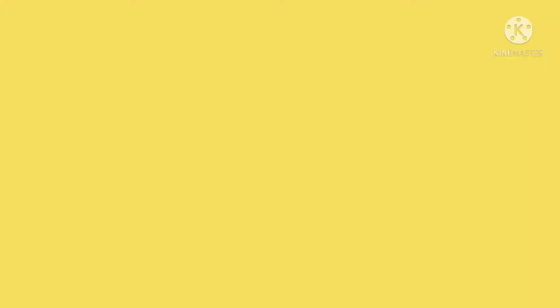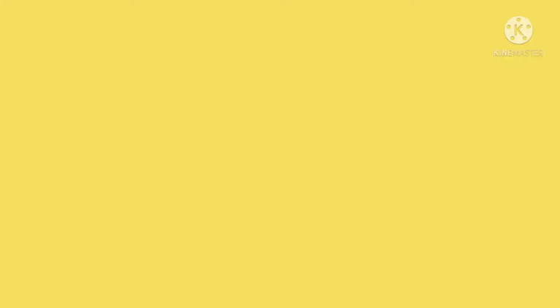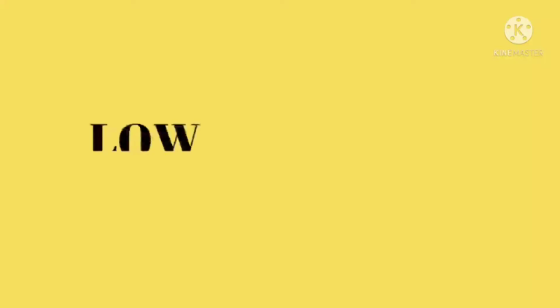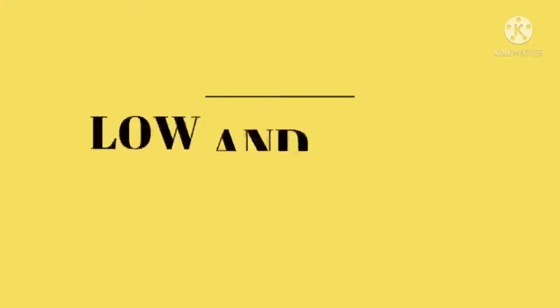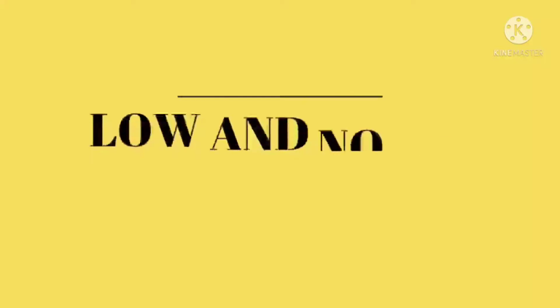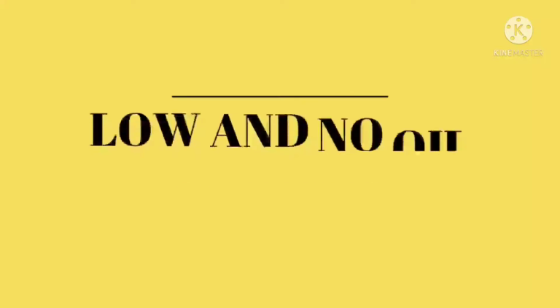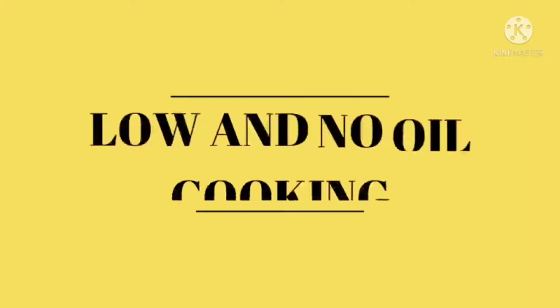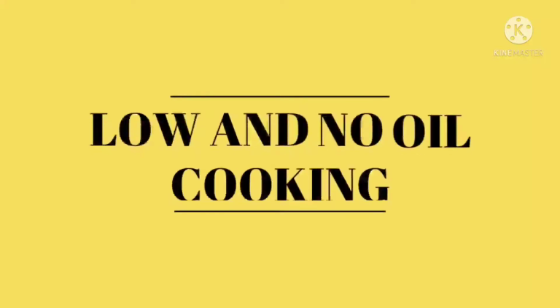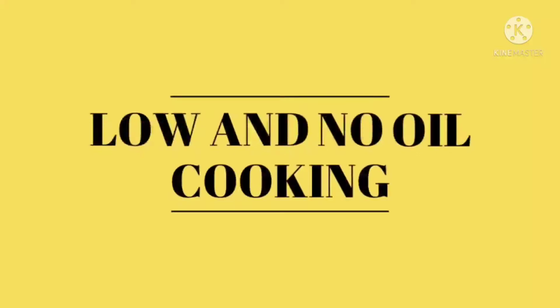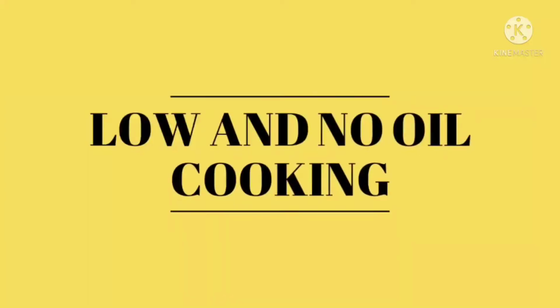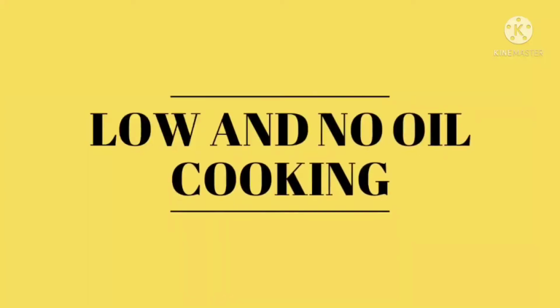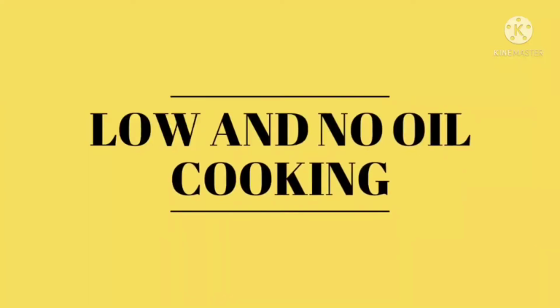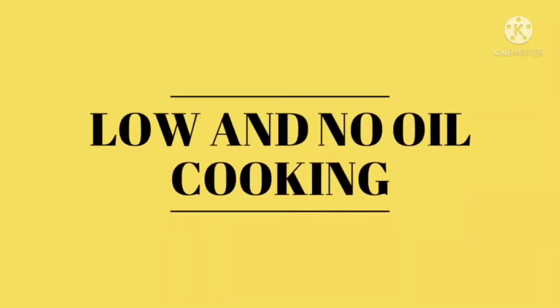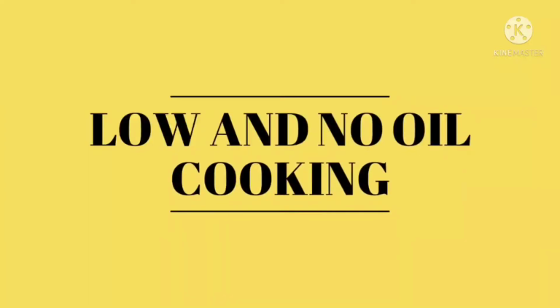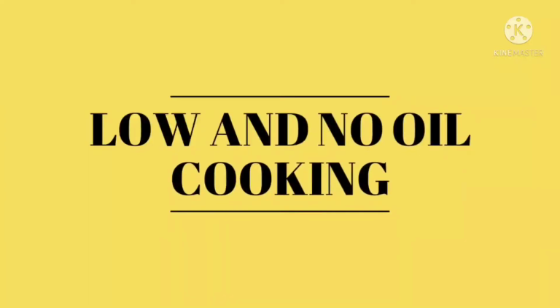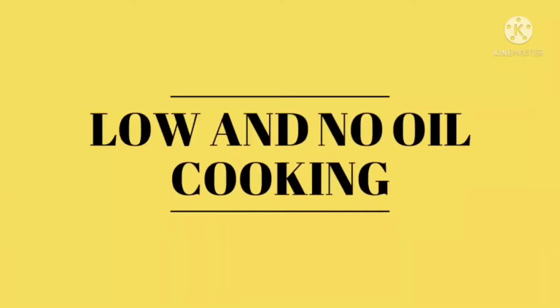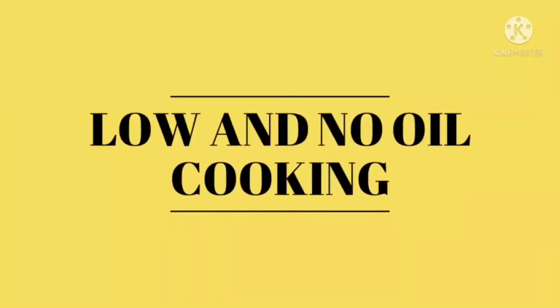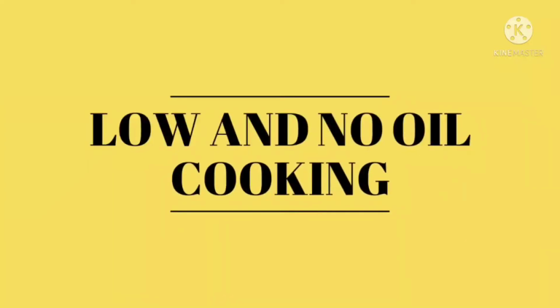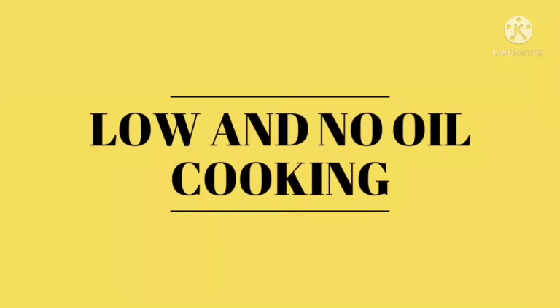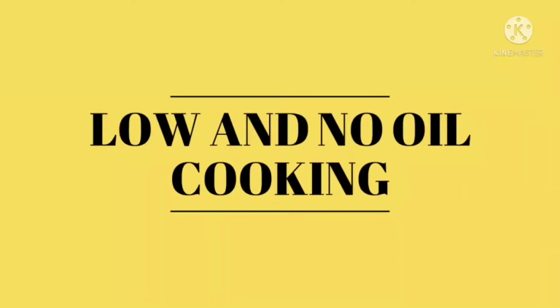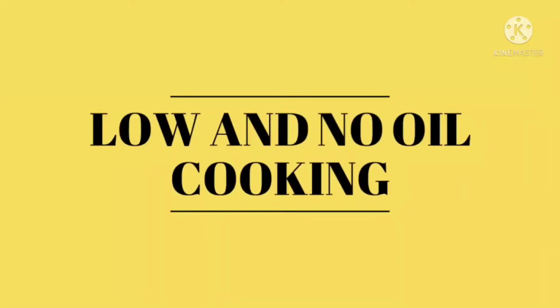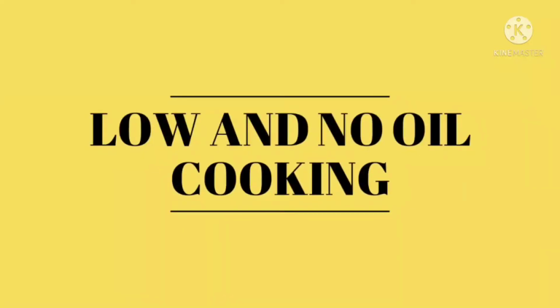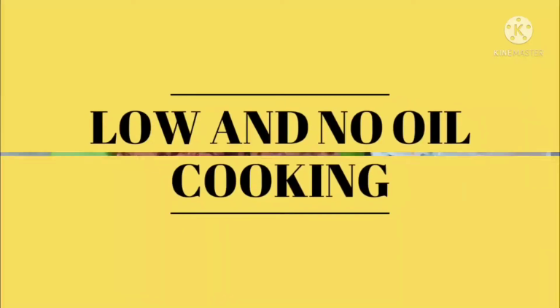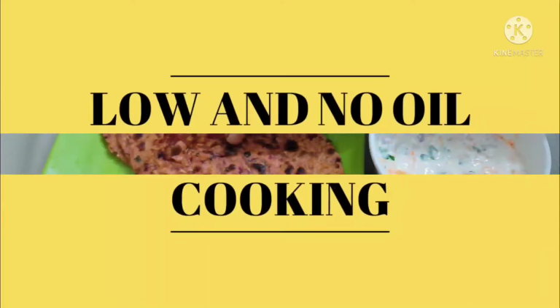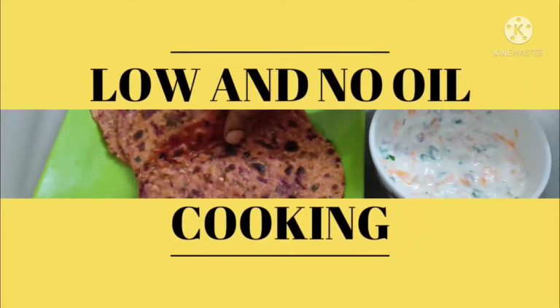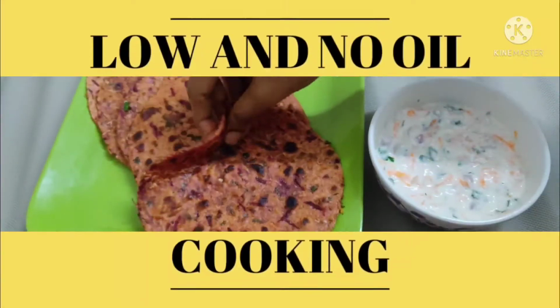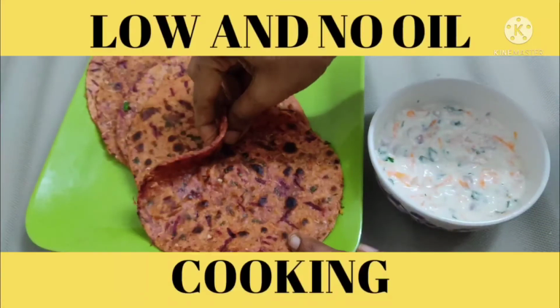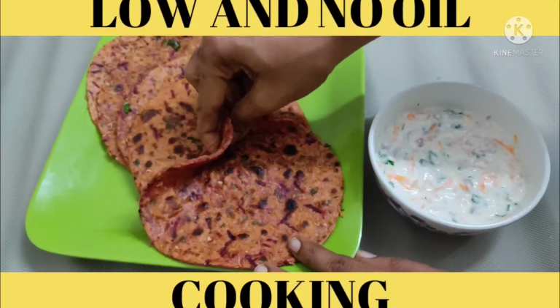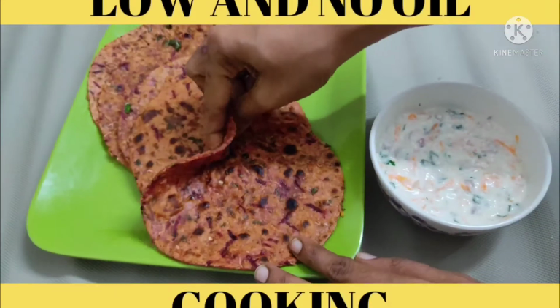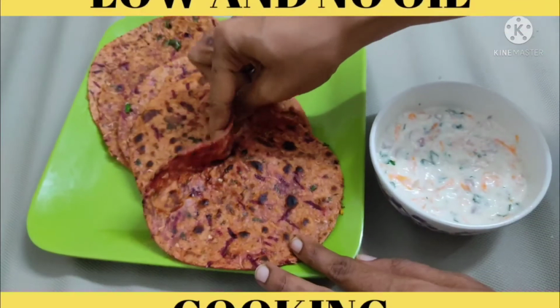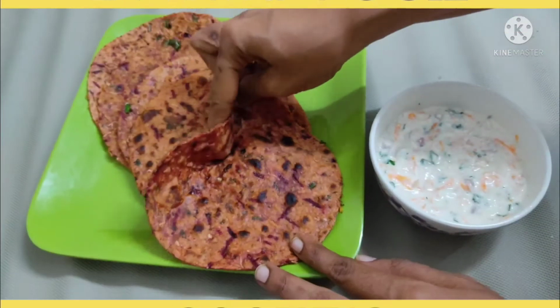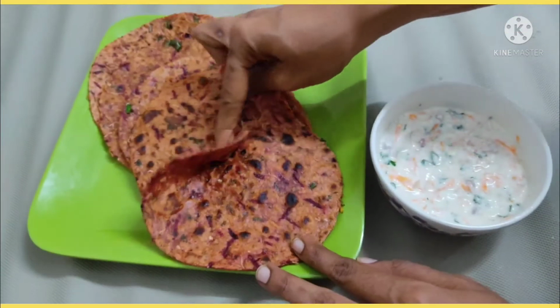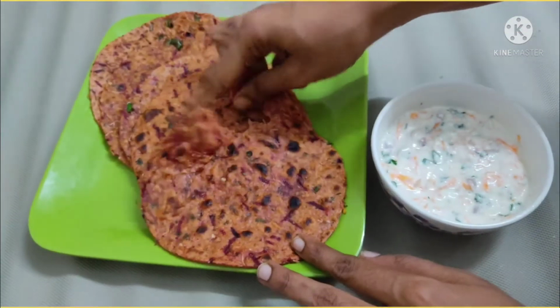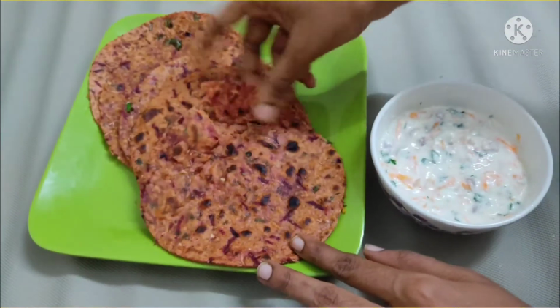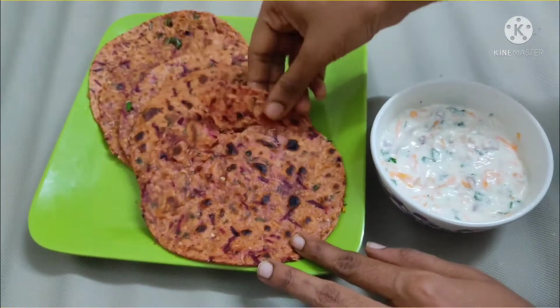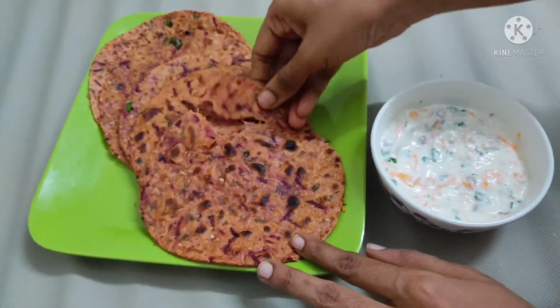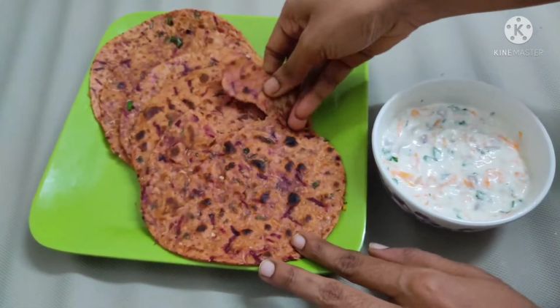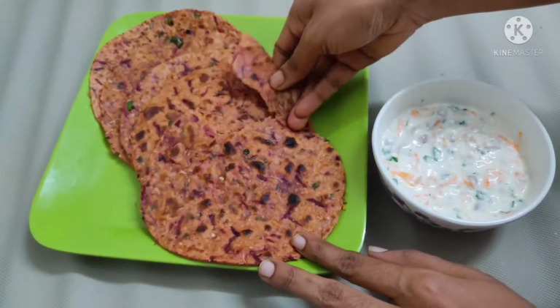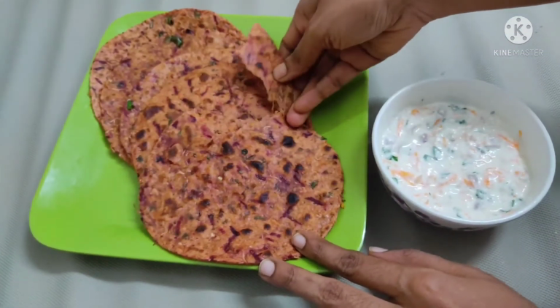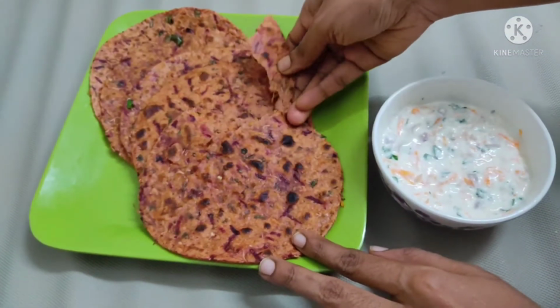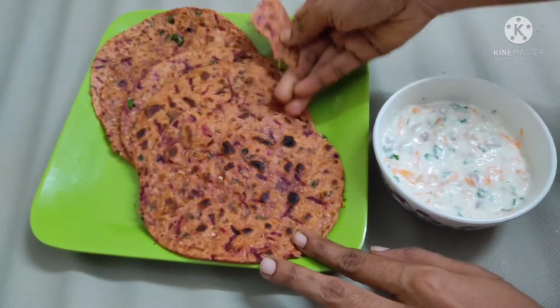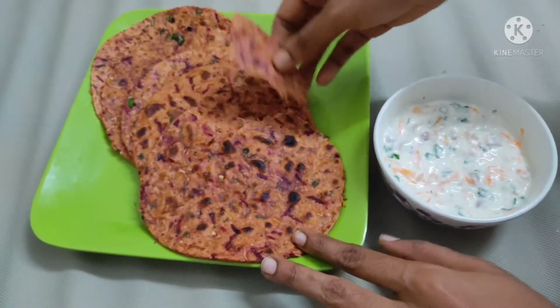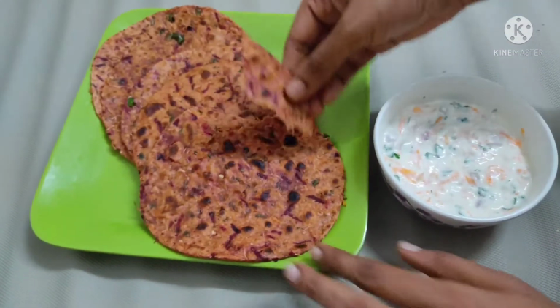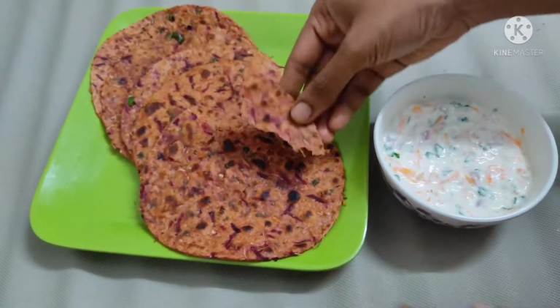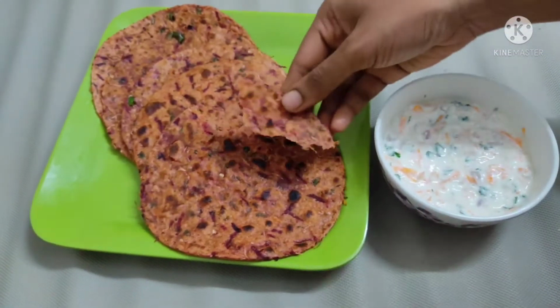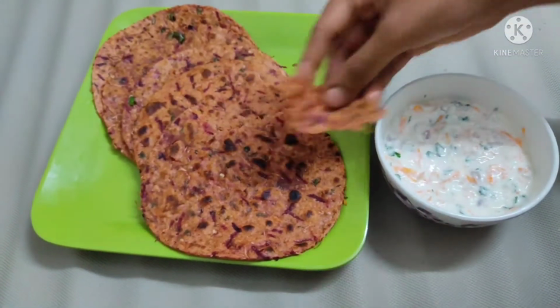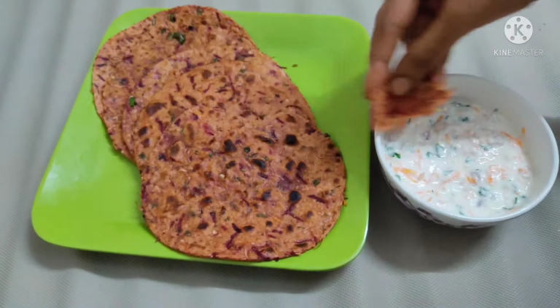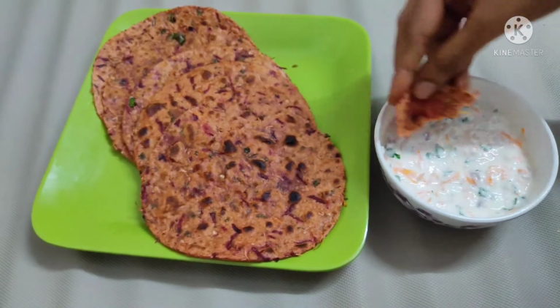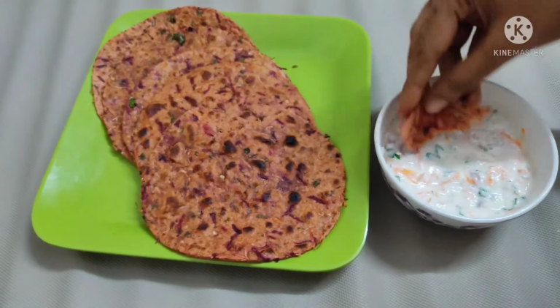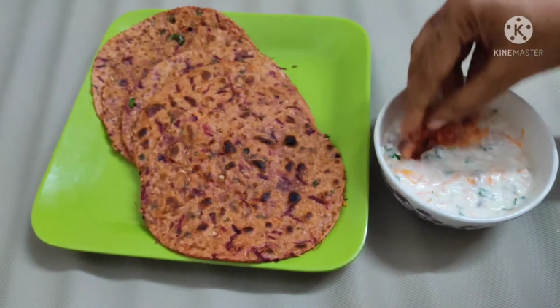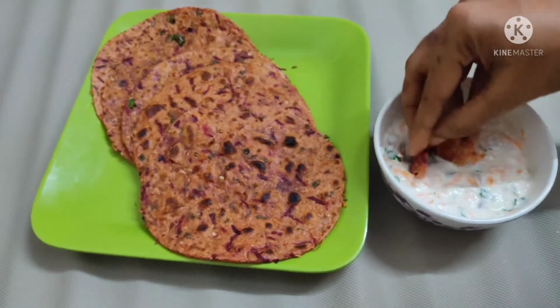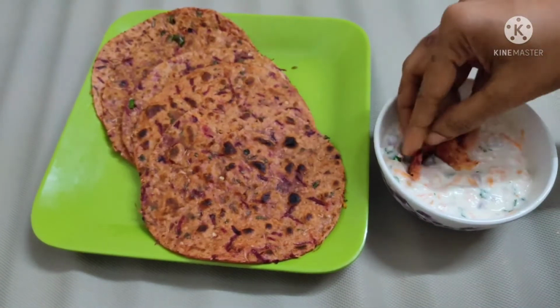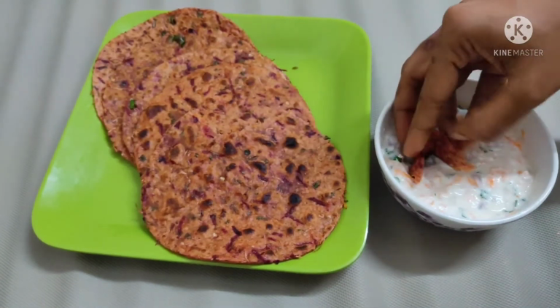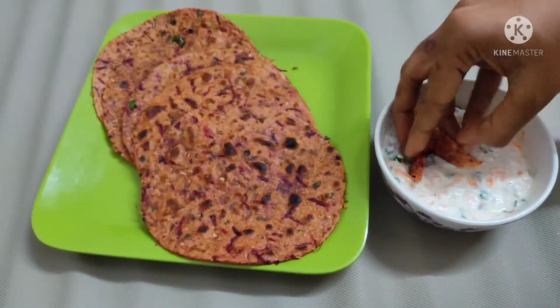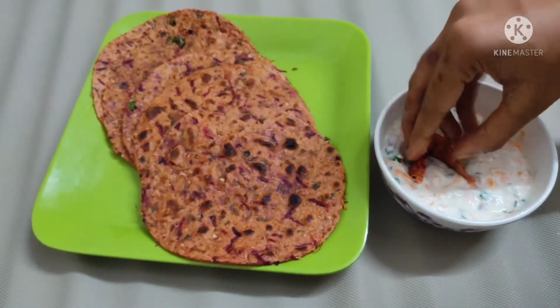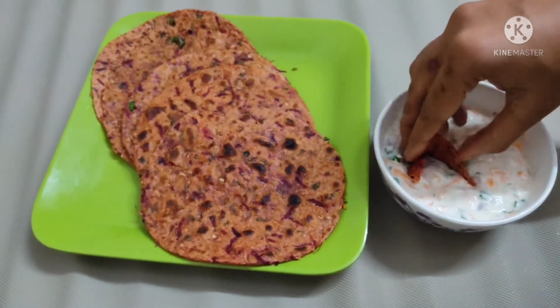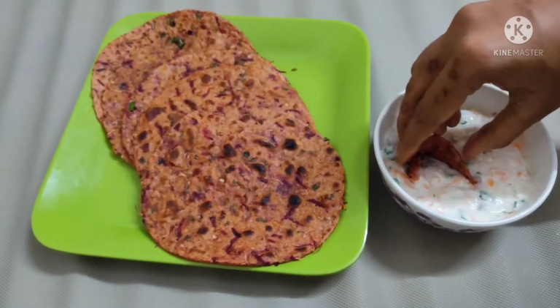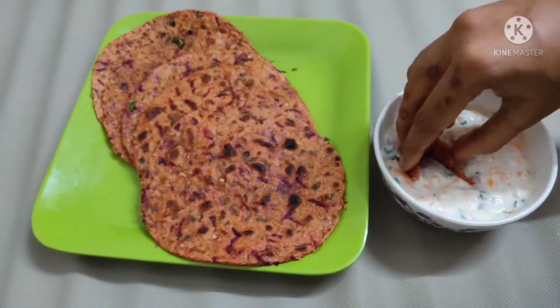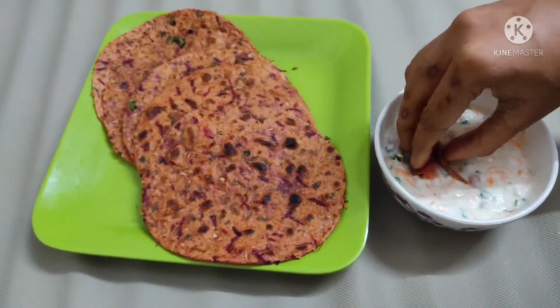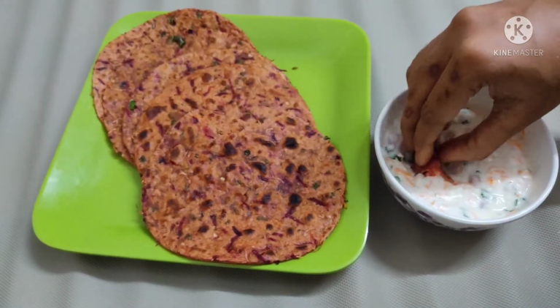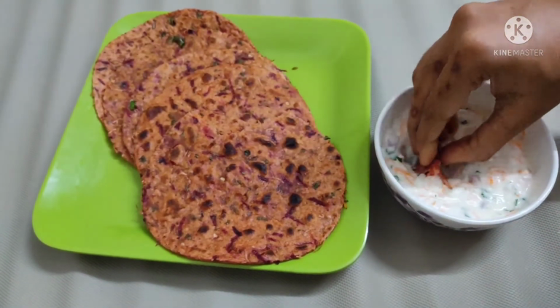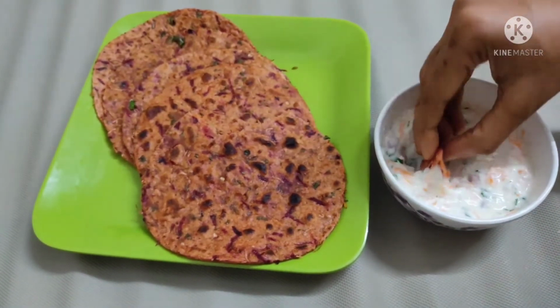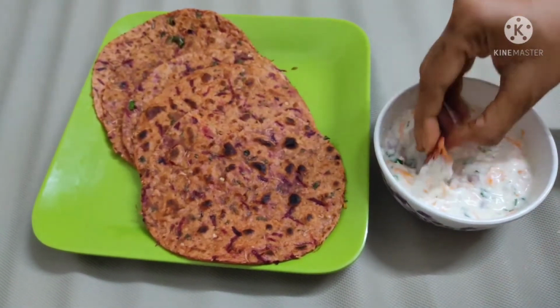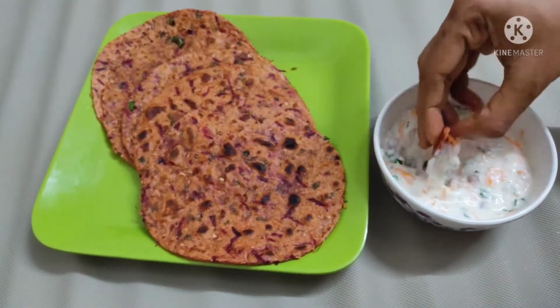Welcome to low and no oil cooking. In this video, we are going to prepare a very healthy and tasty vegetable paratha.